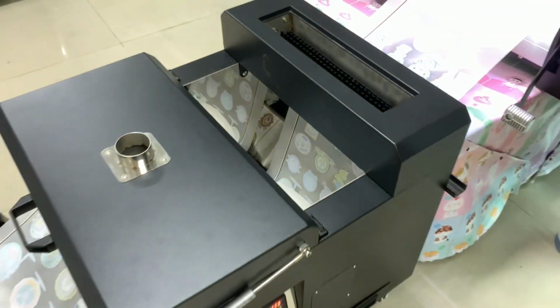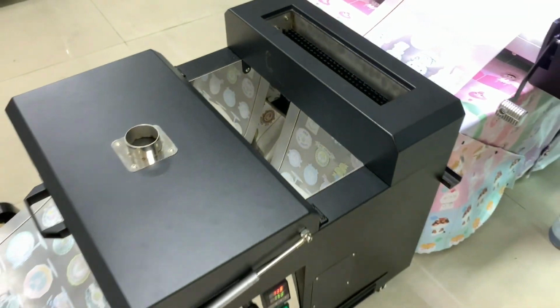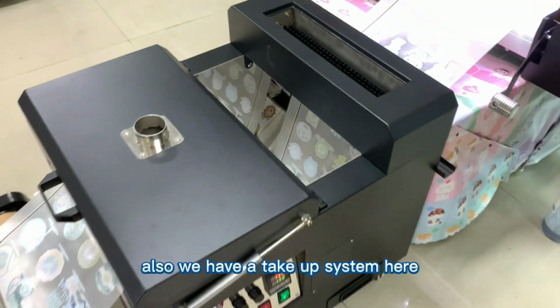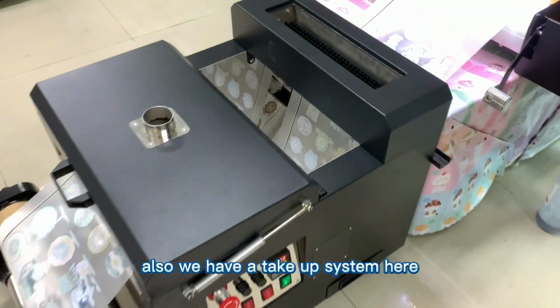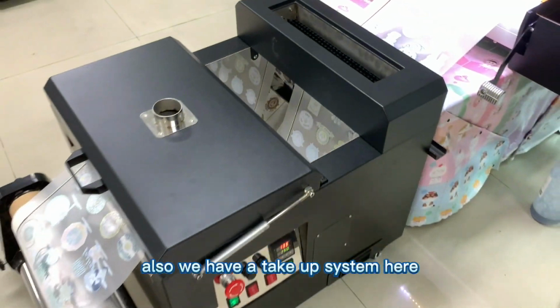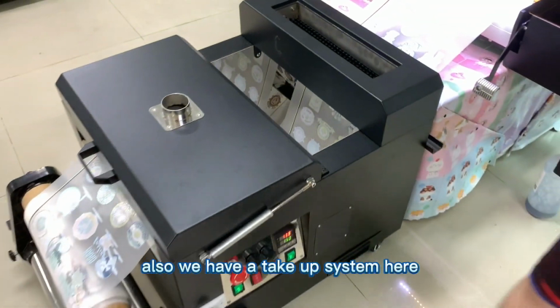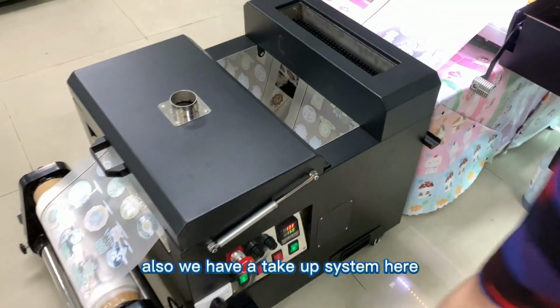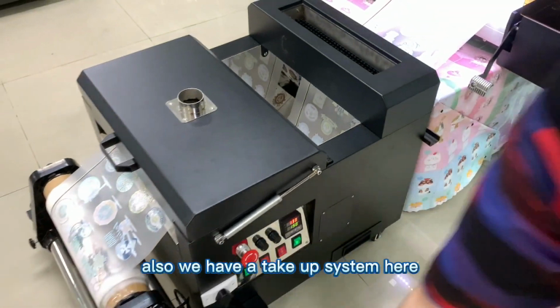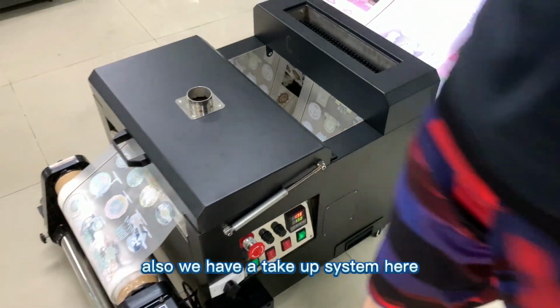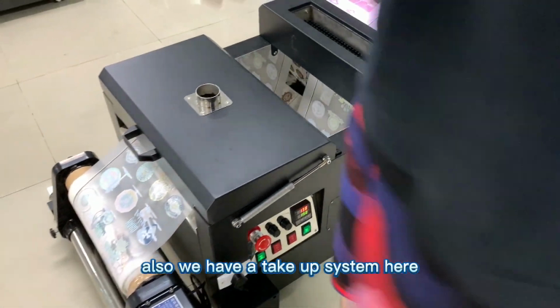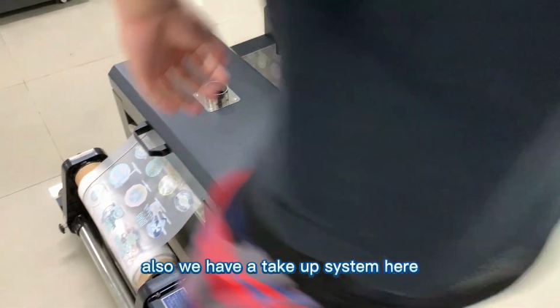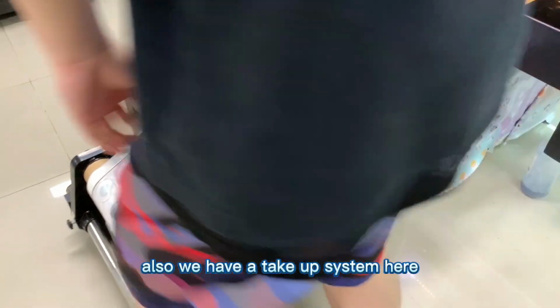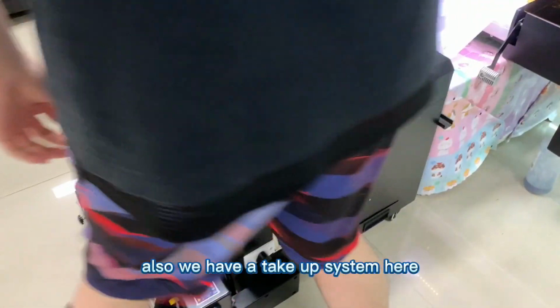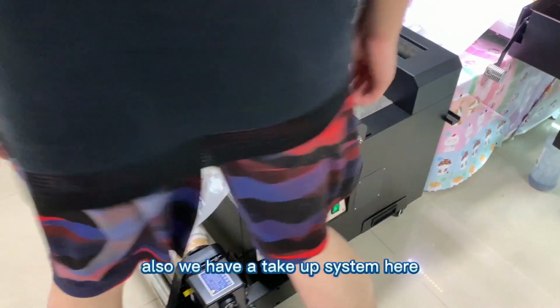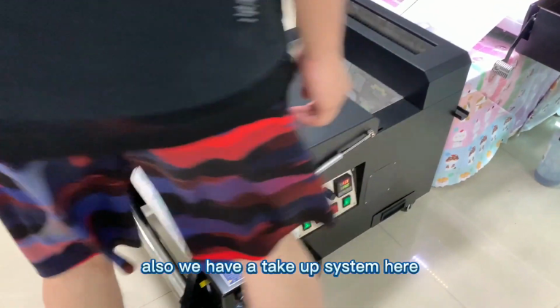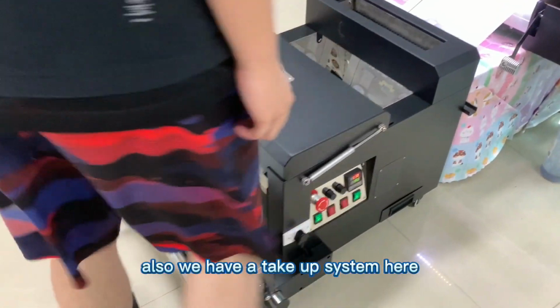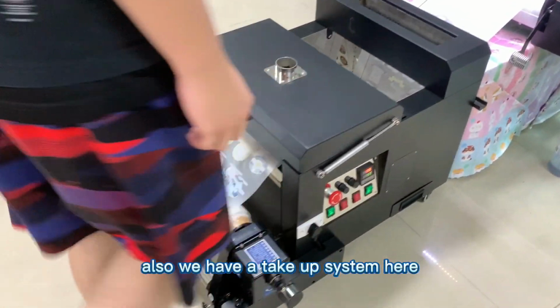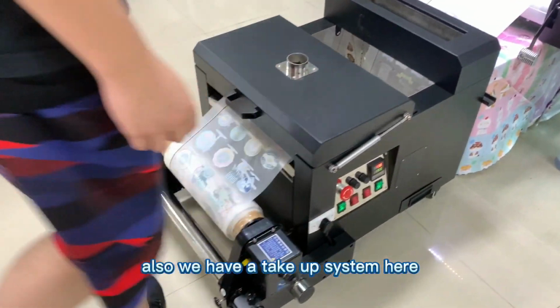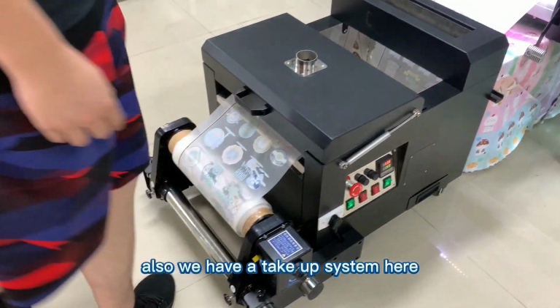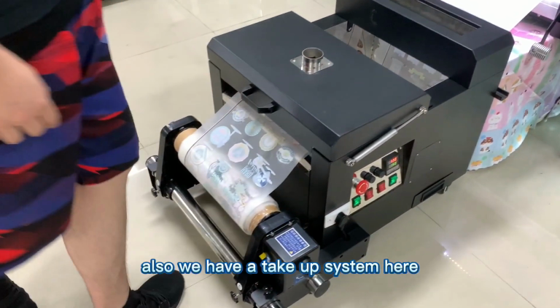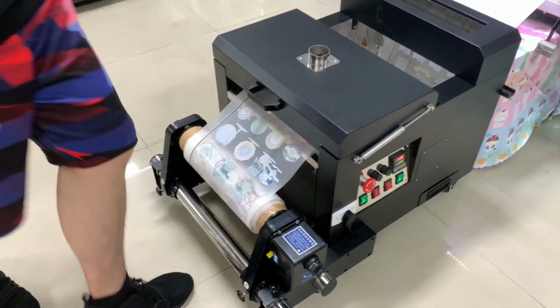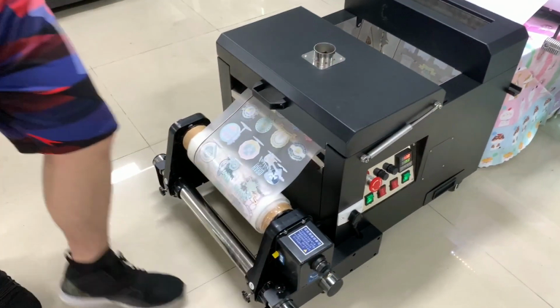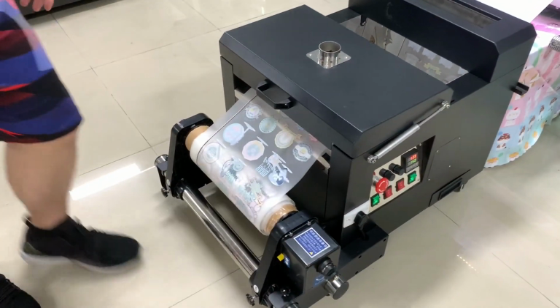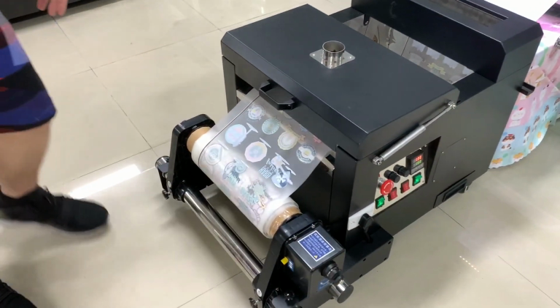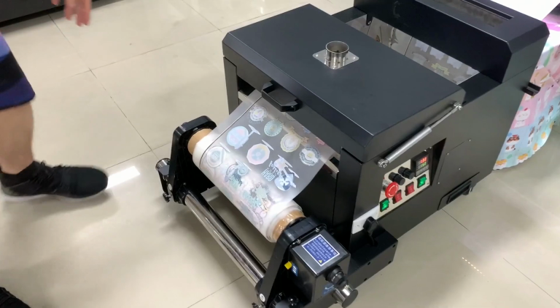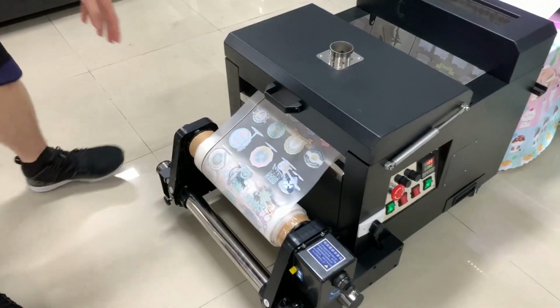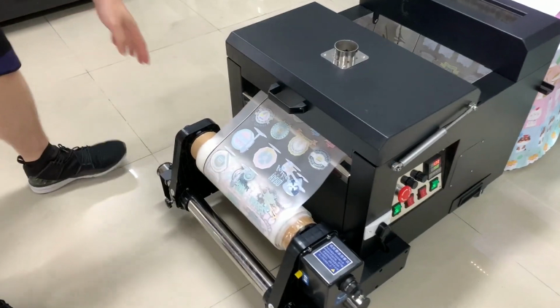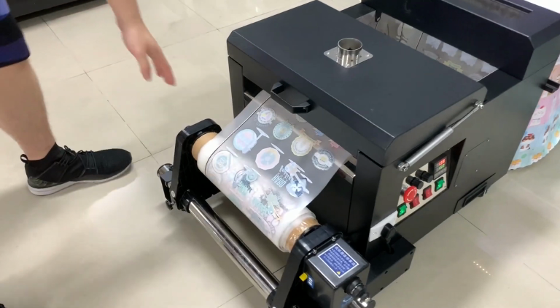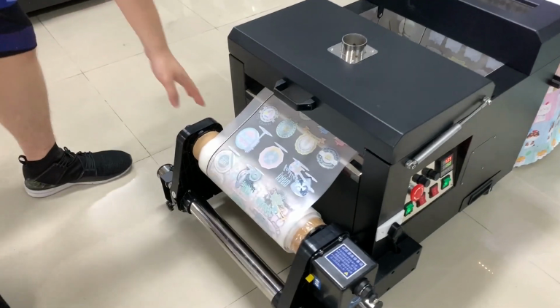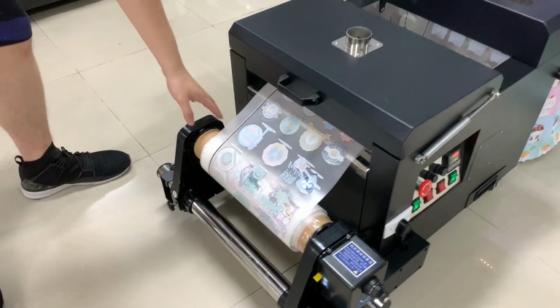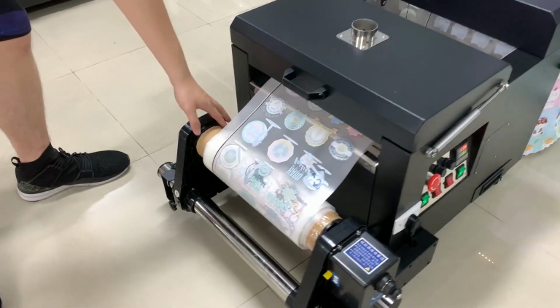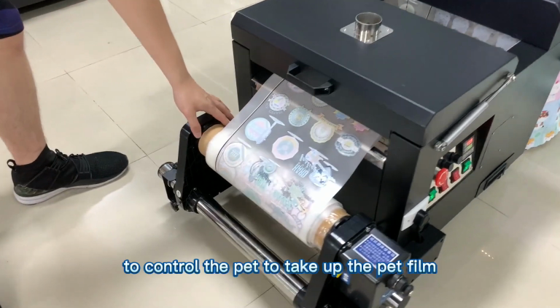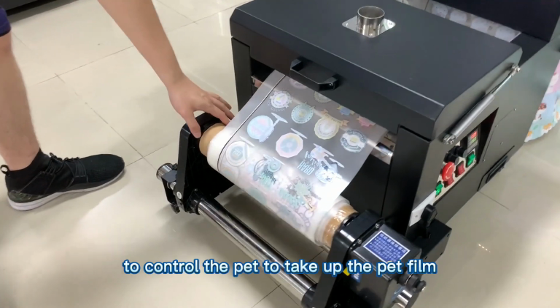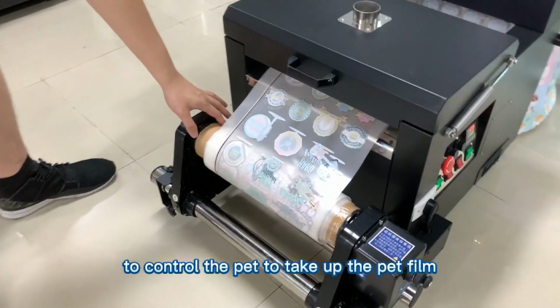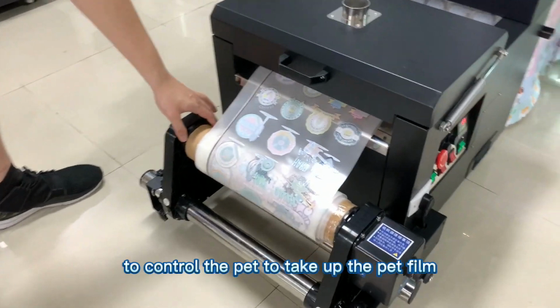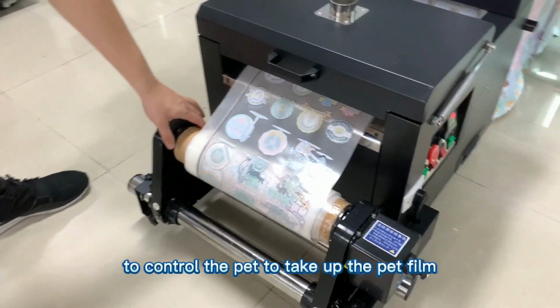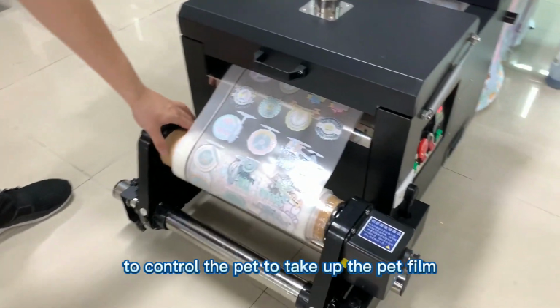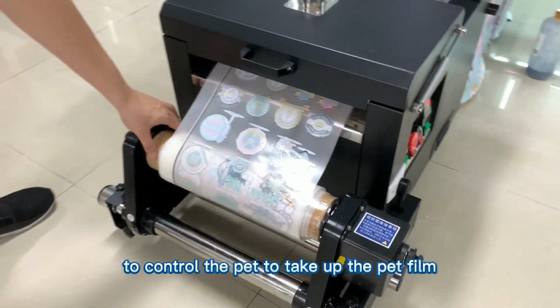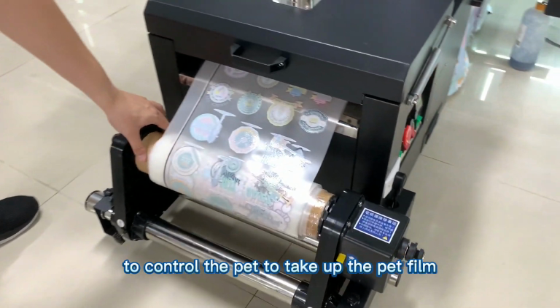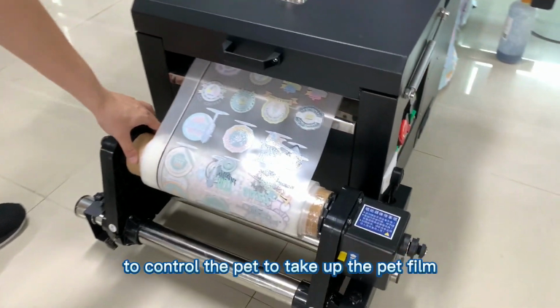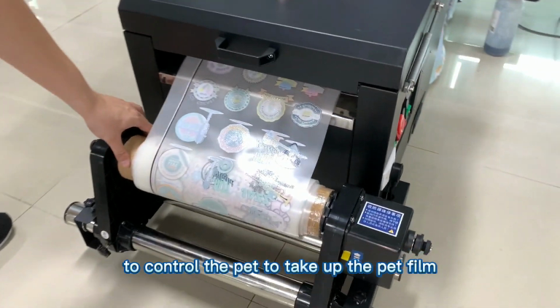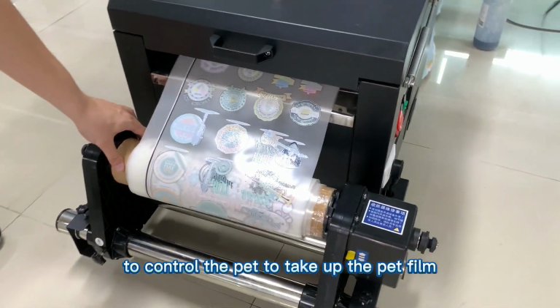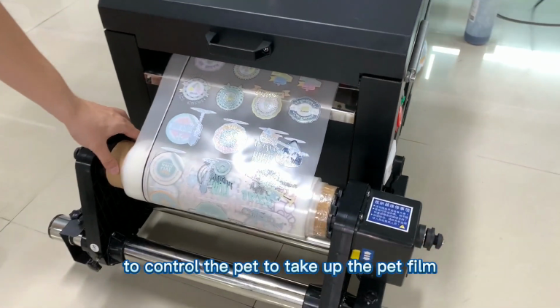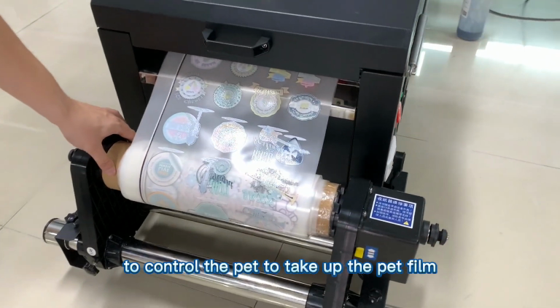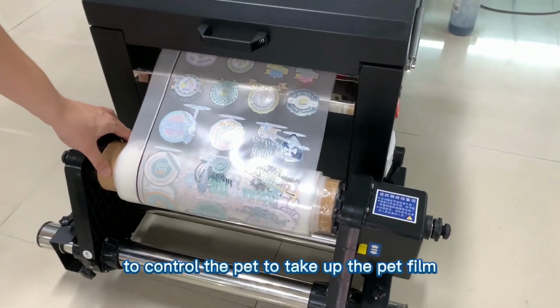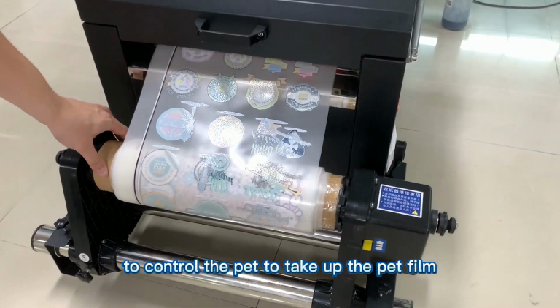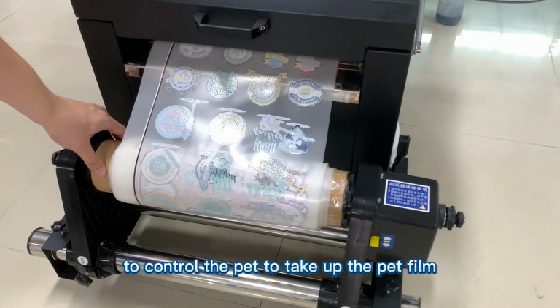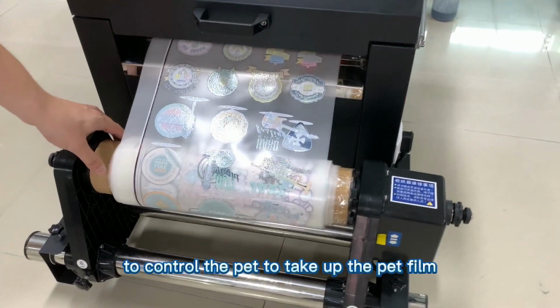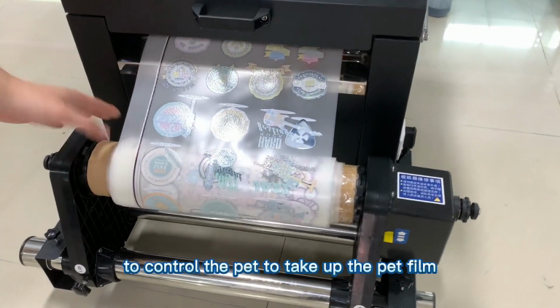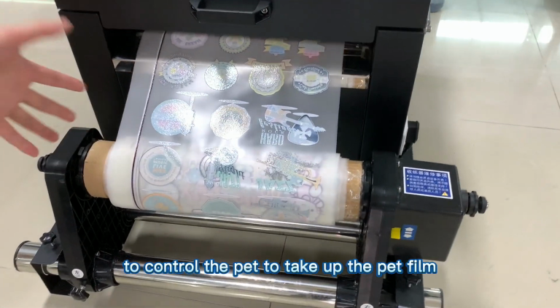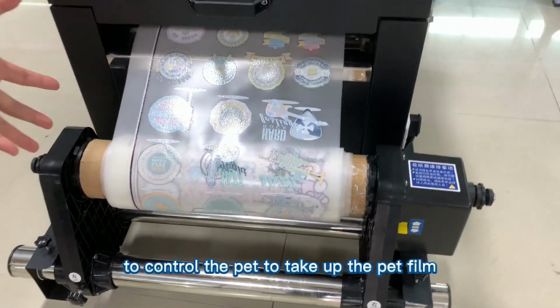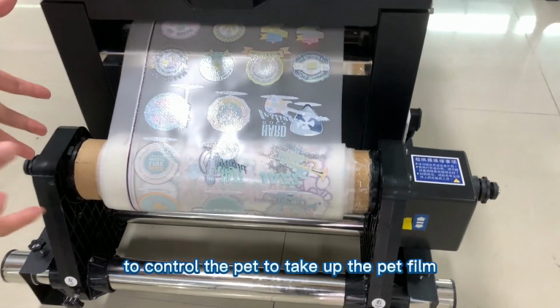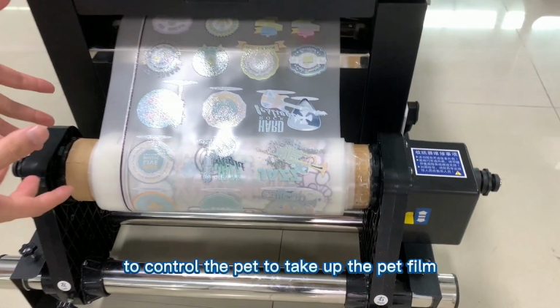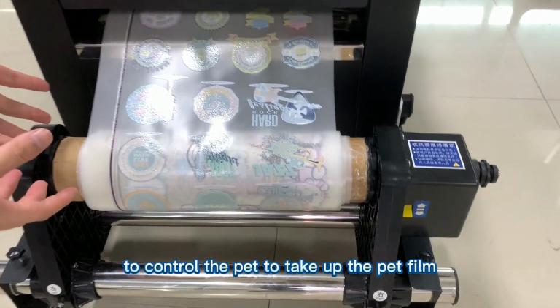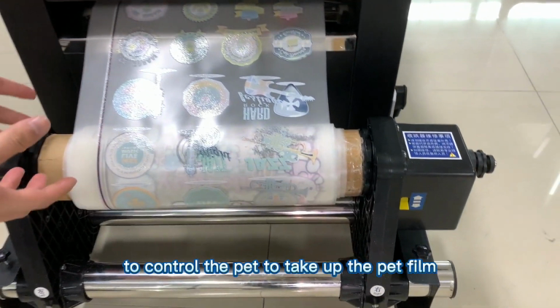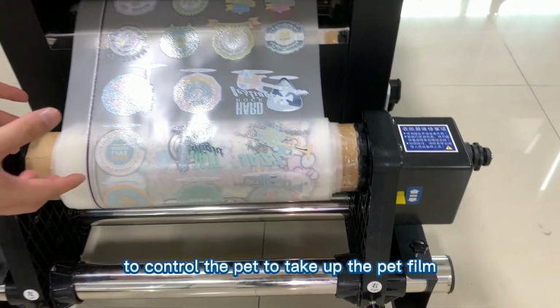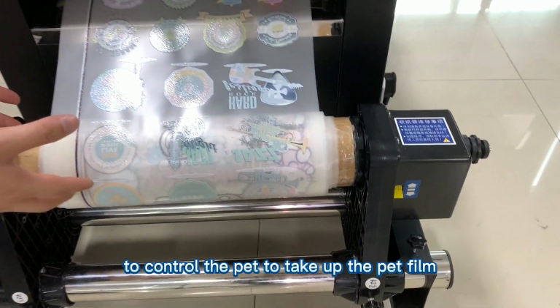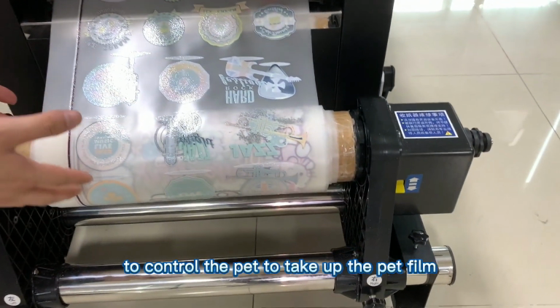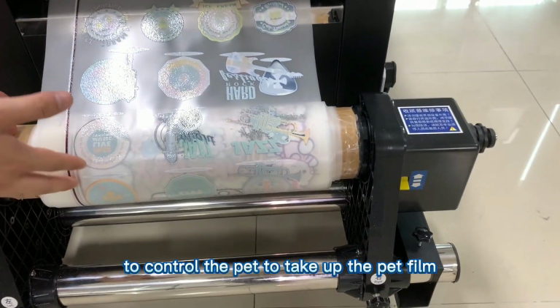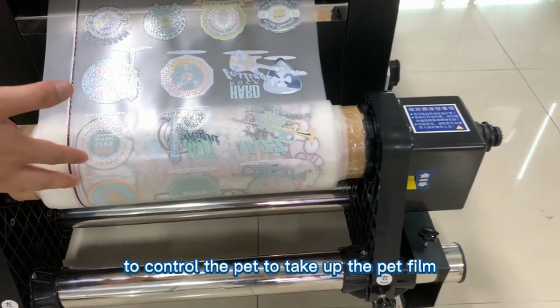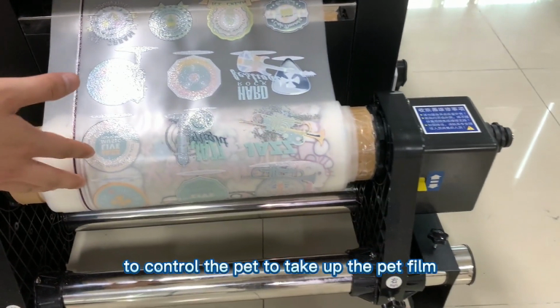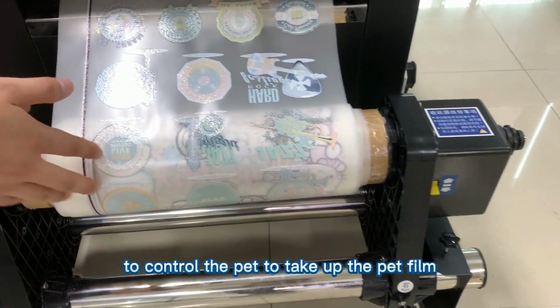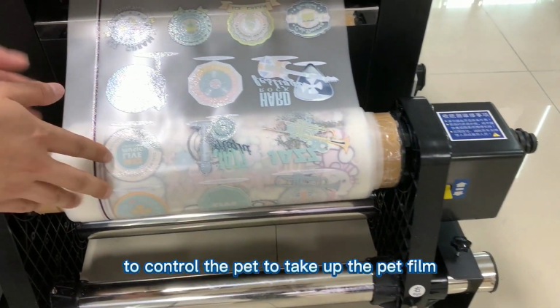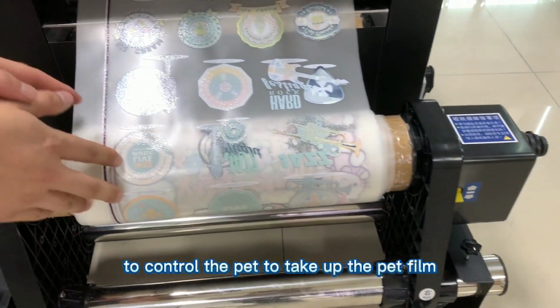We also have a take-up system here to control the PET film and take up the PET frame.